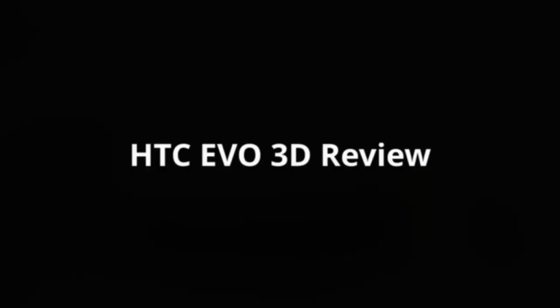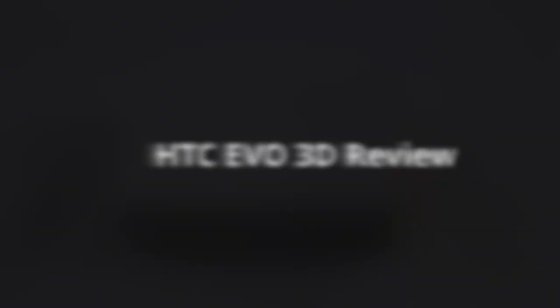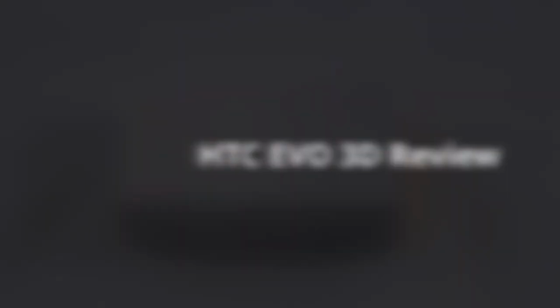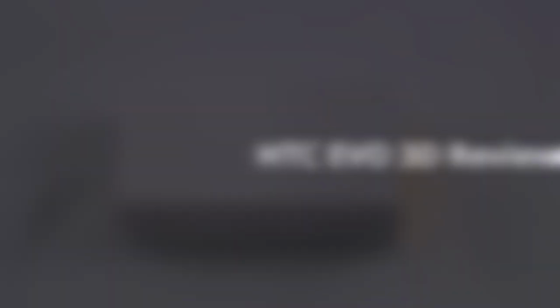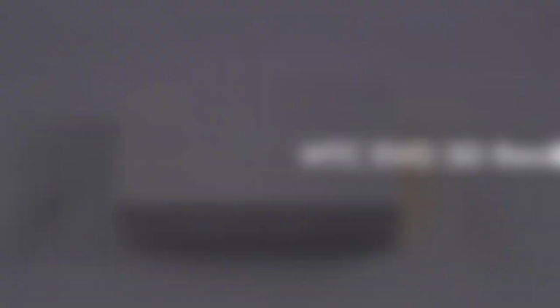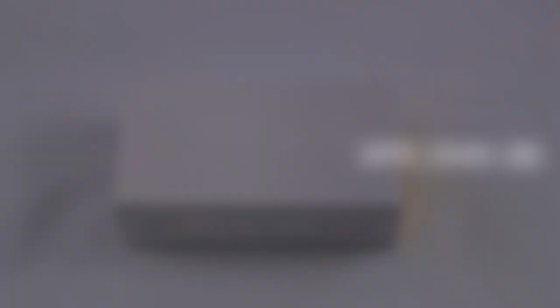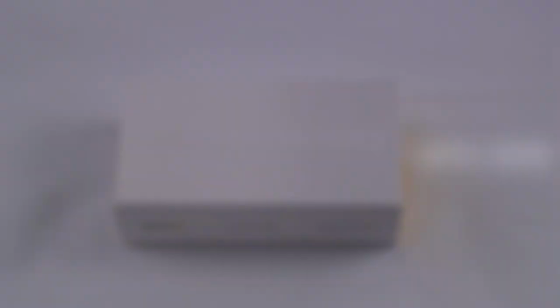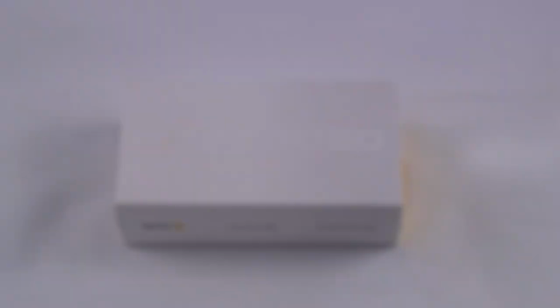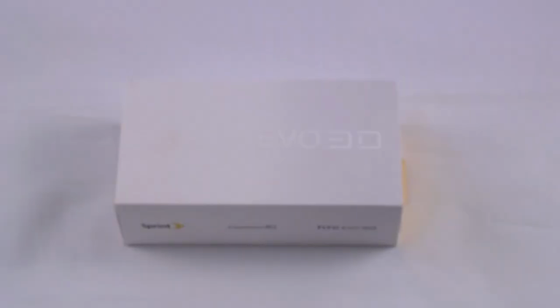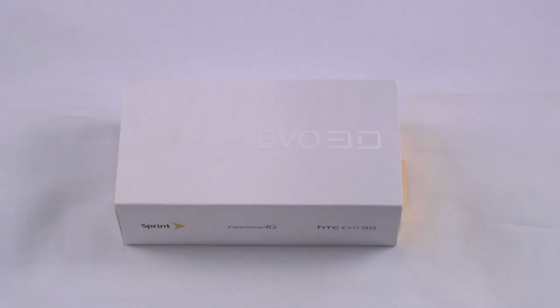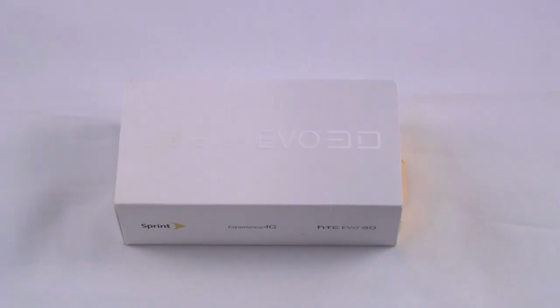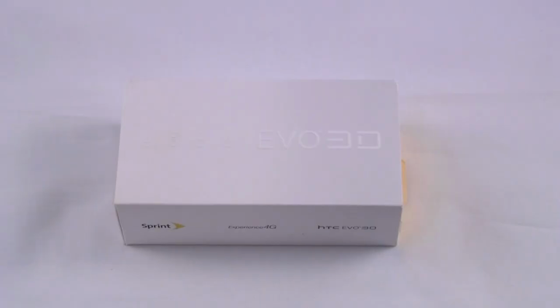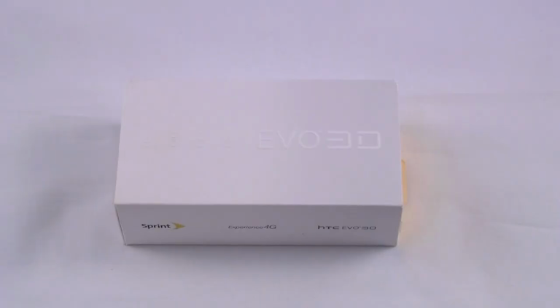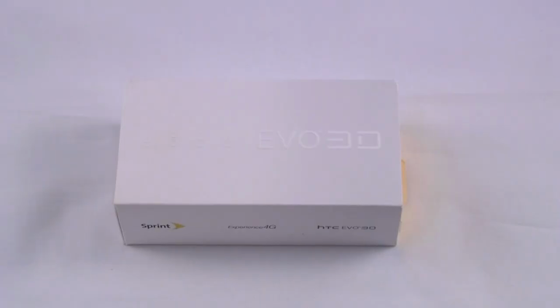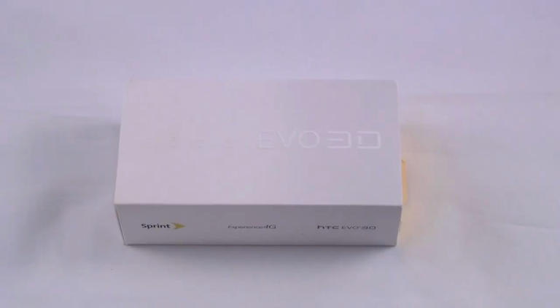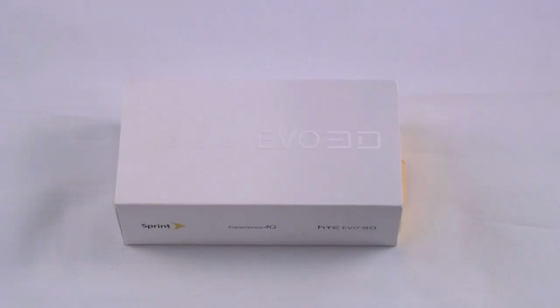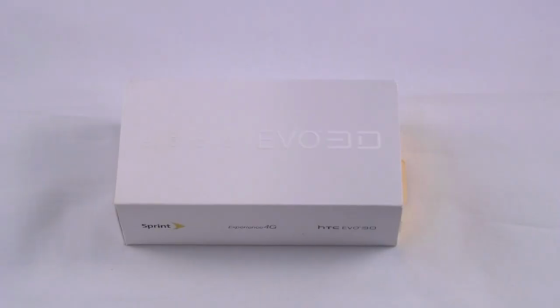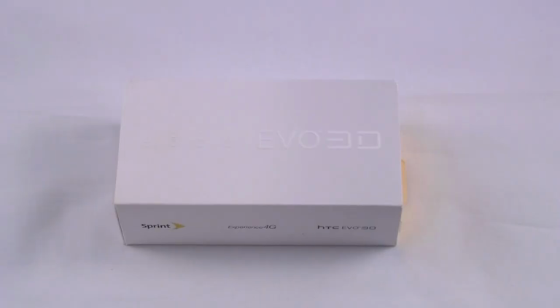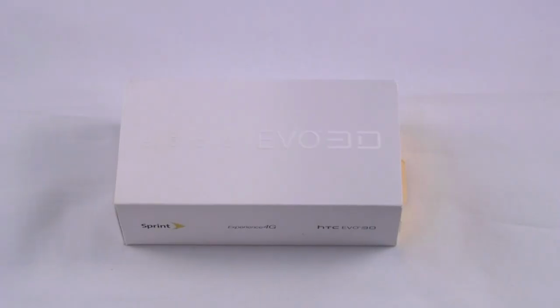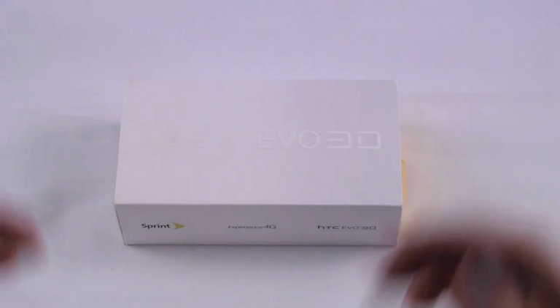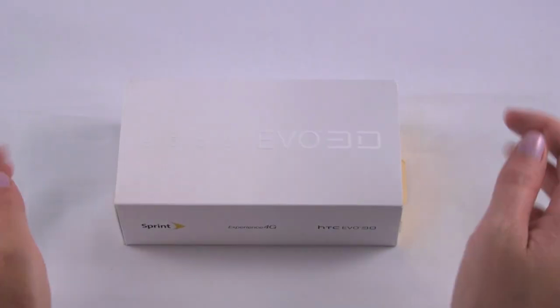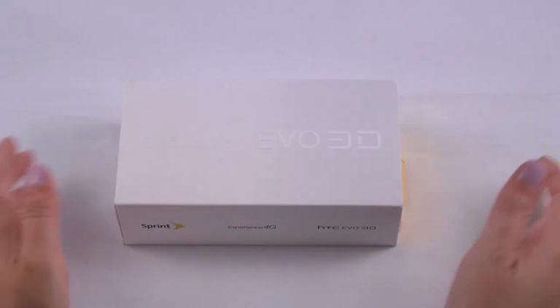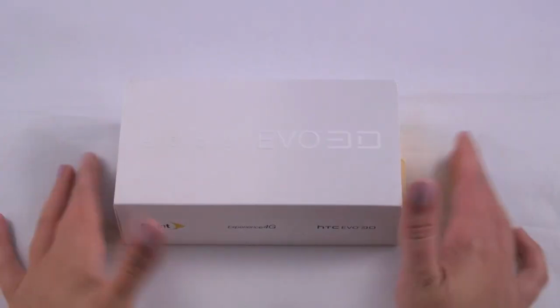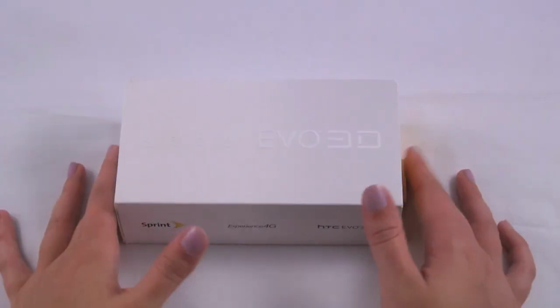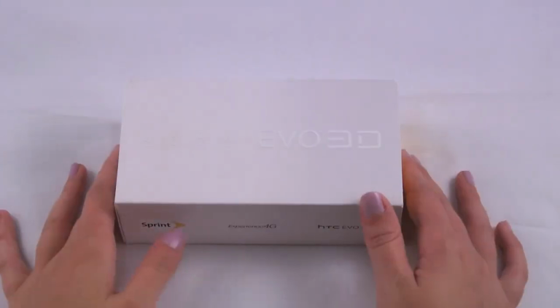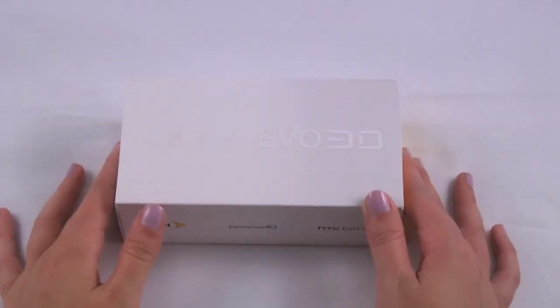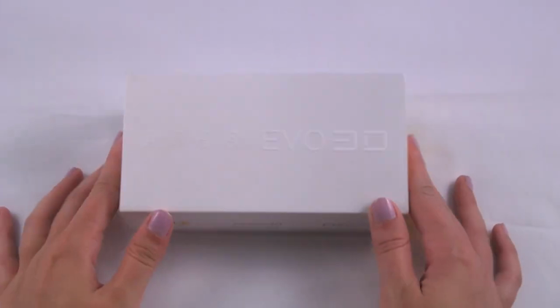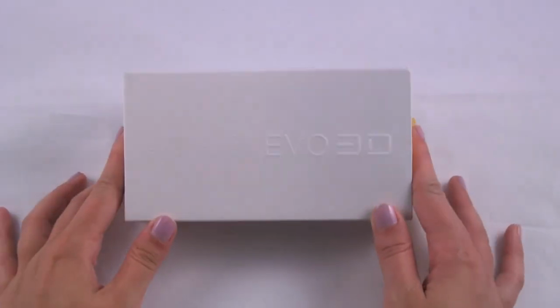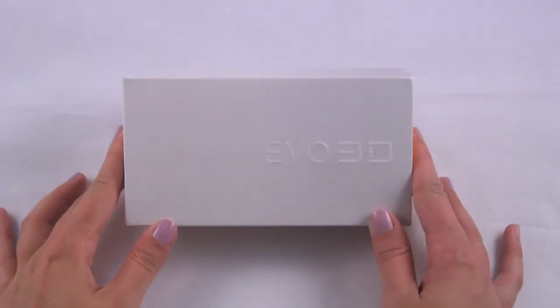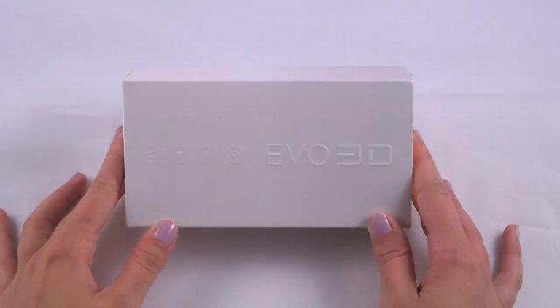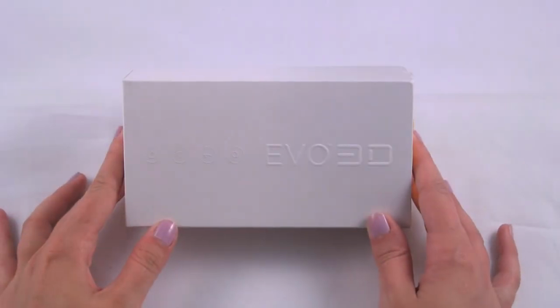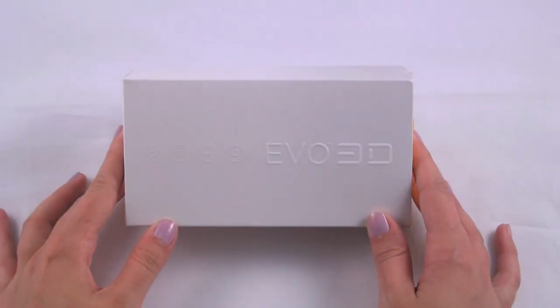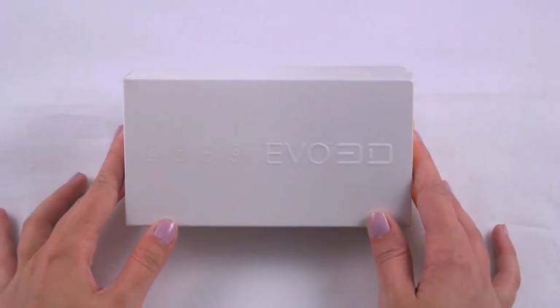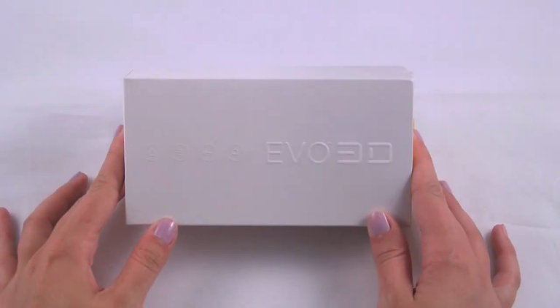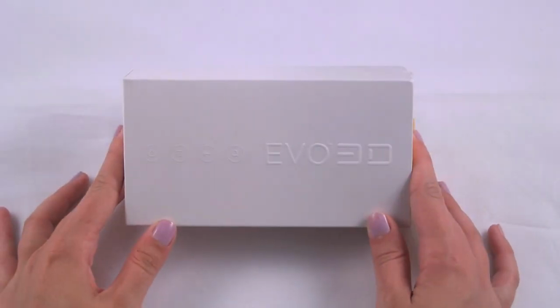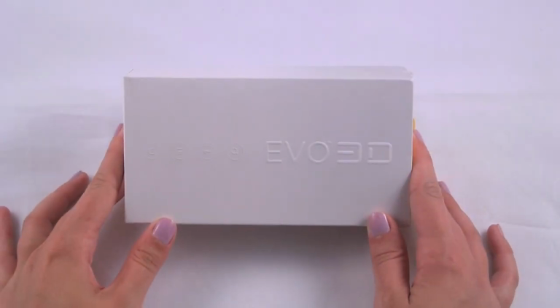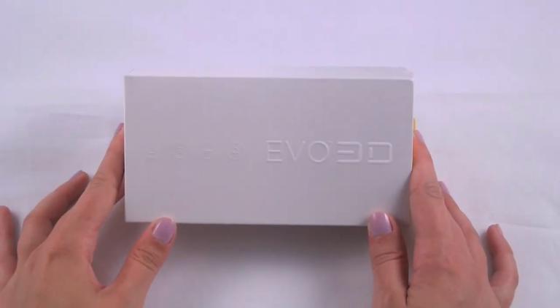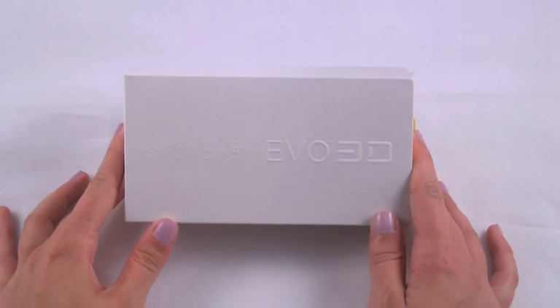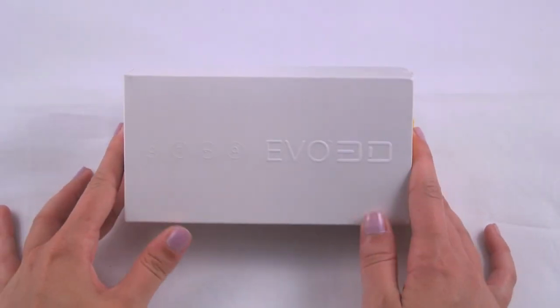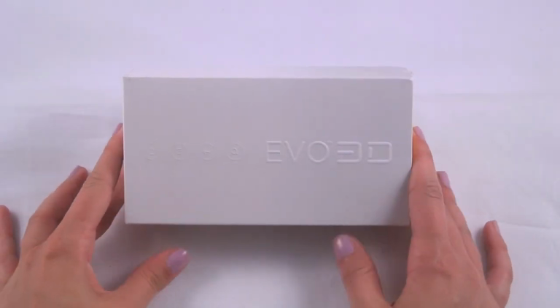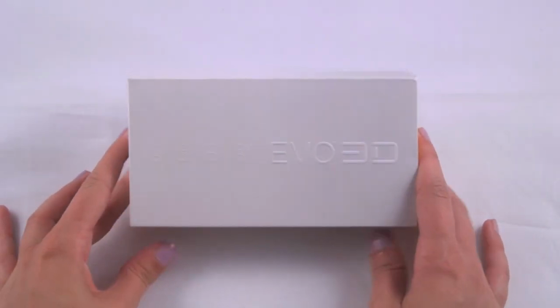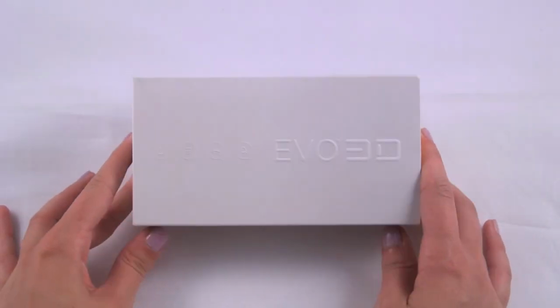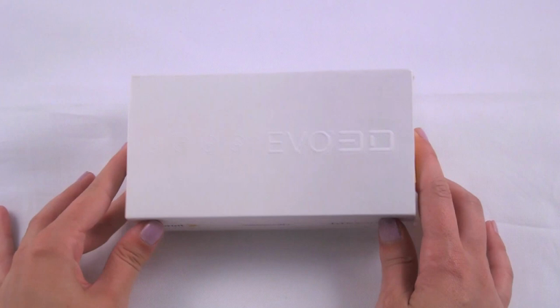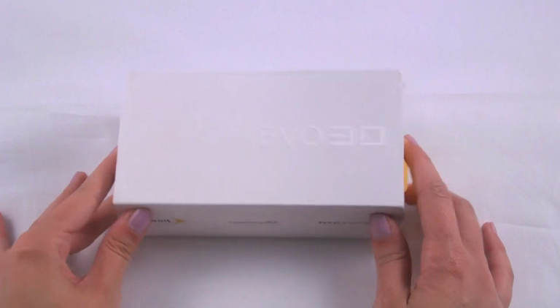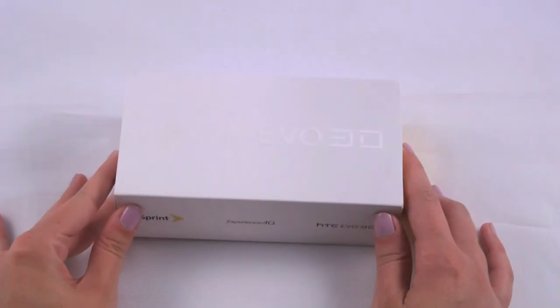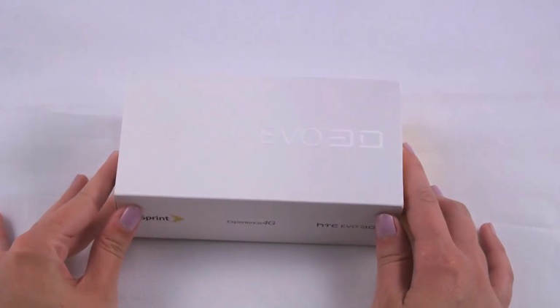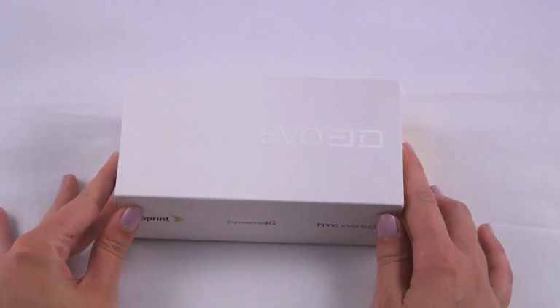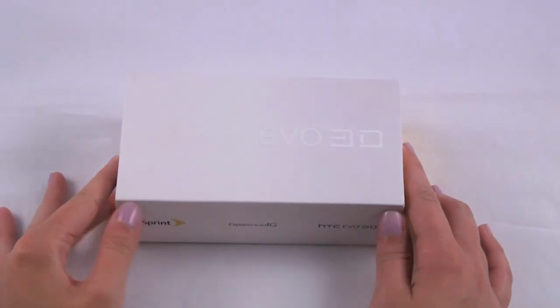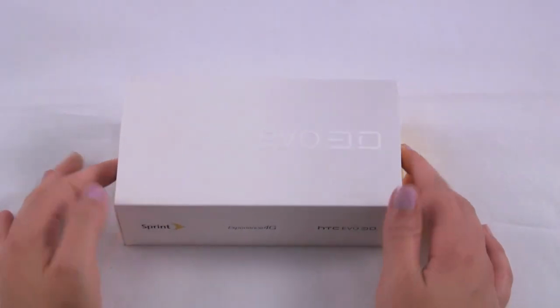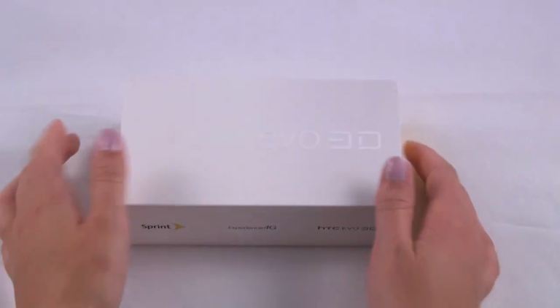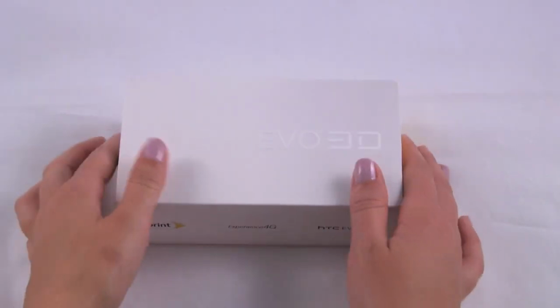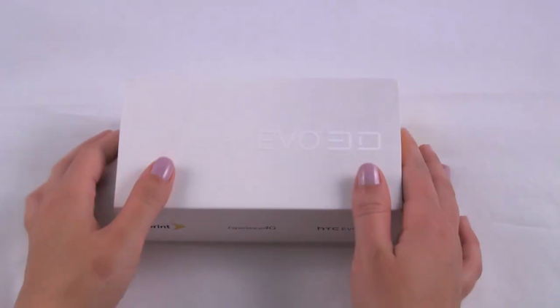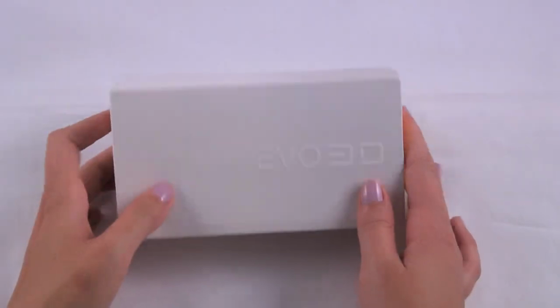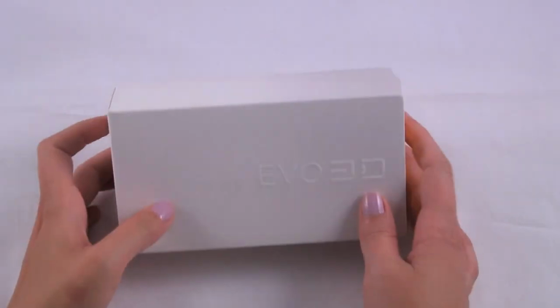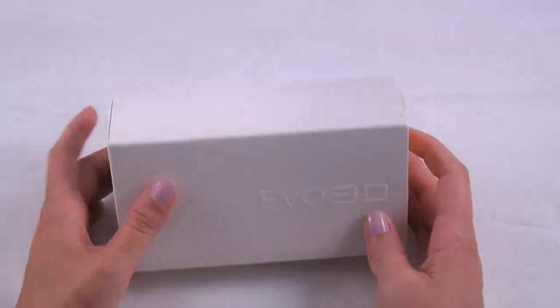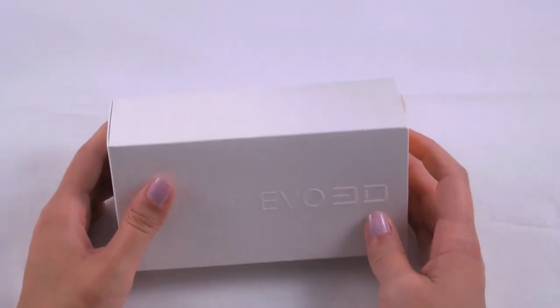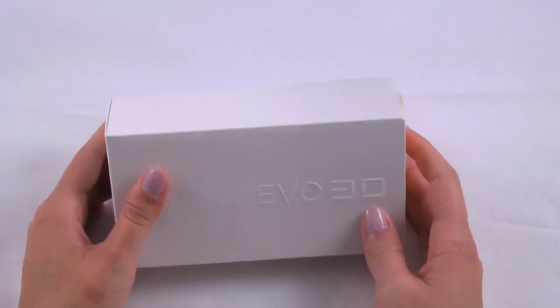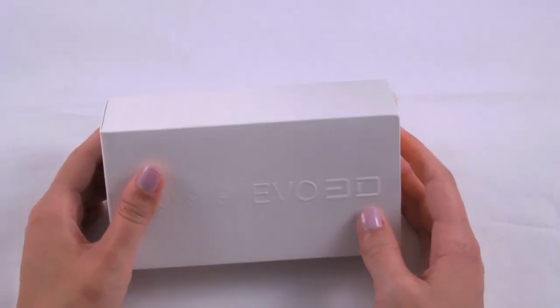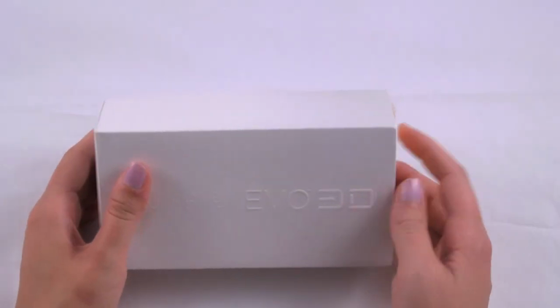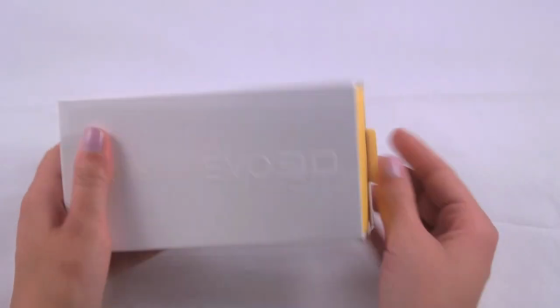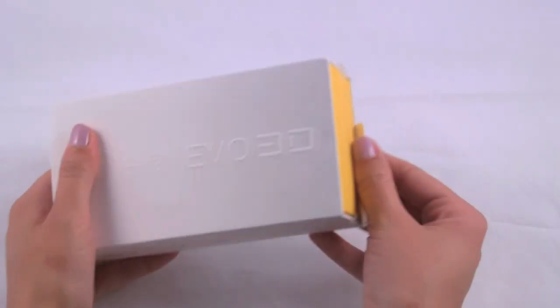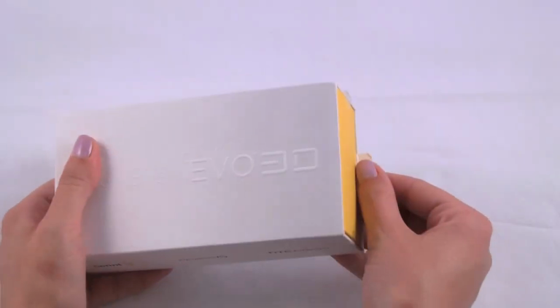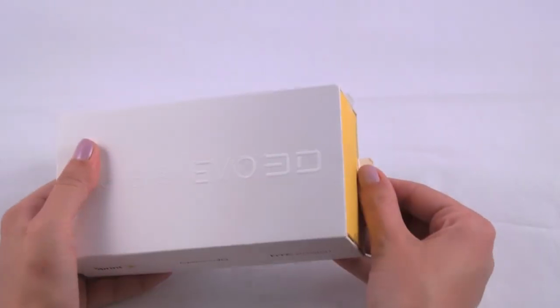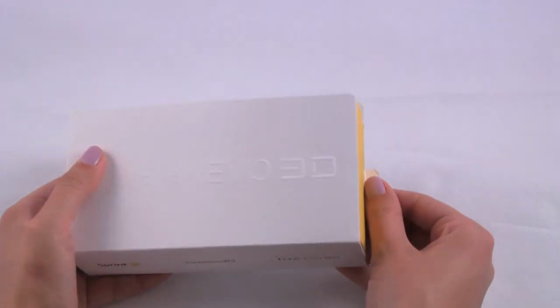Hey guys, Cassie here. Let's Talk, and today we have the HTC EVO 3D for Sprint. We're just going to do a quick unboxing.